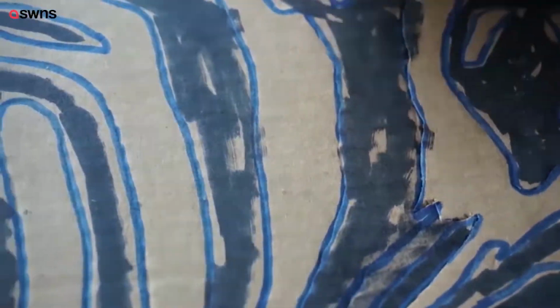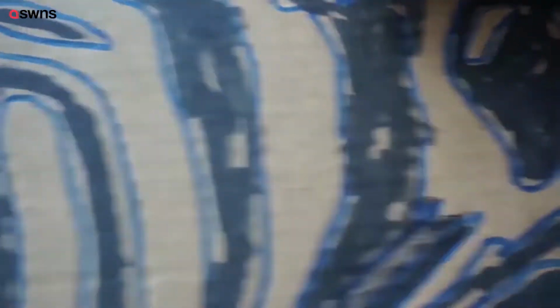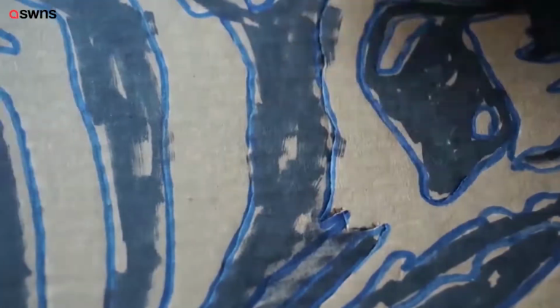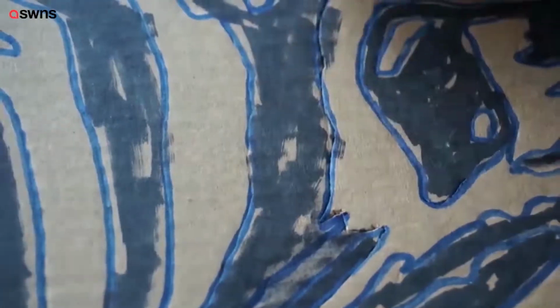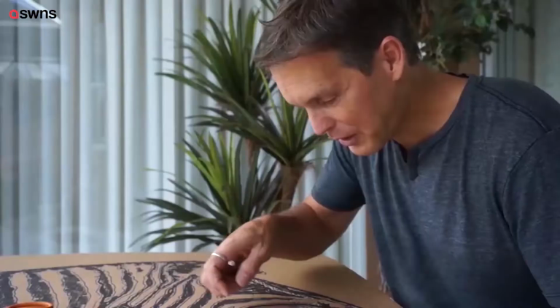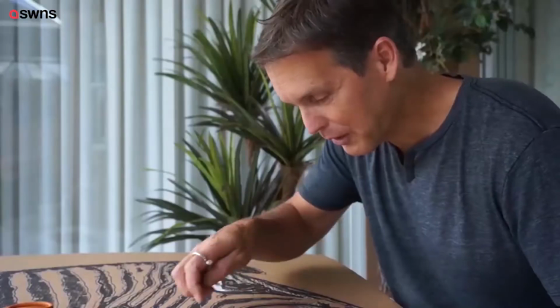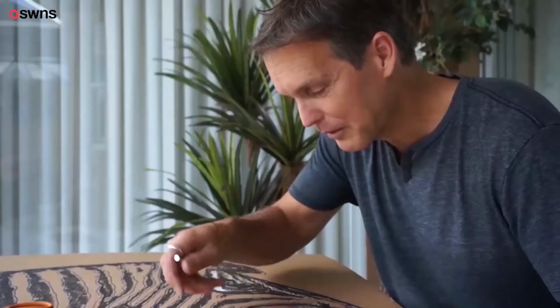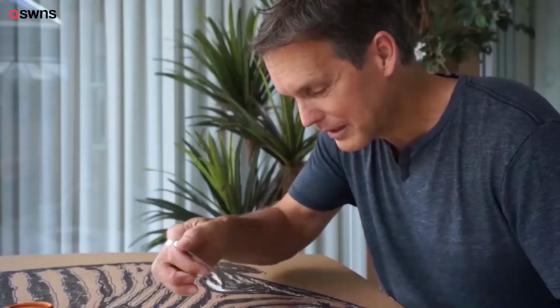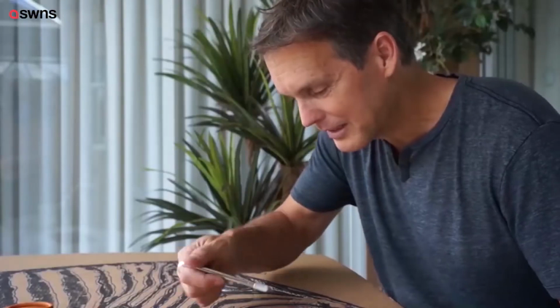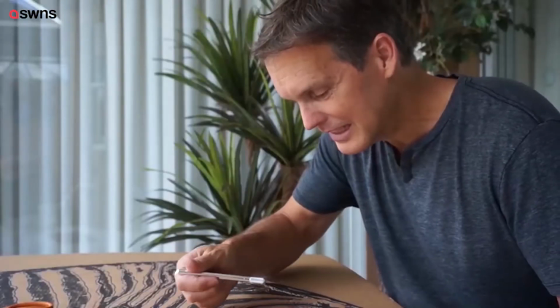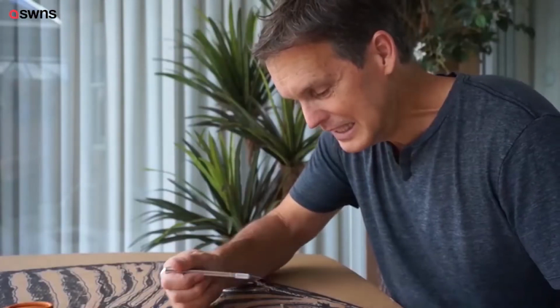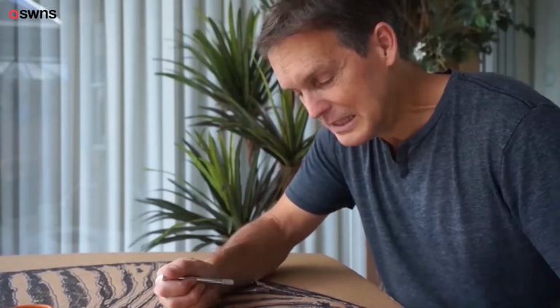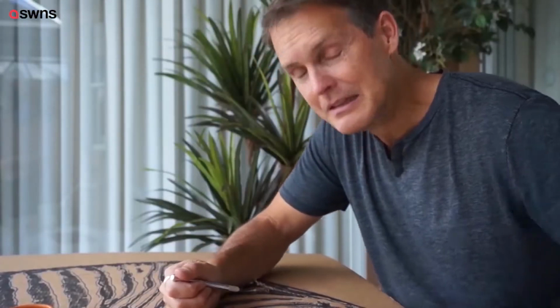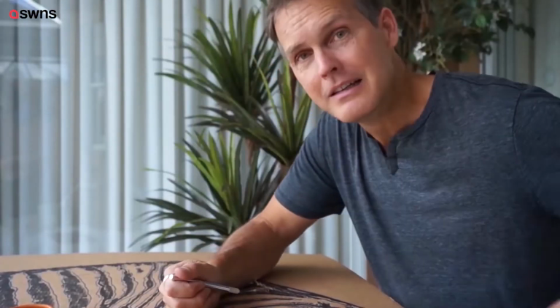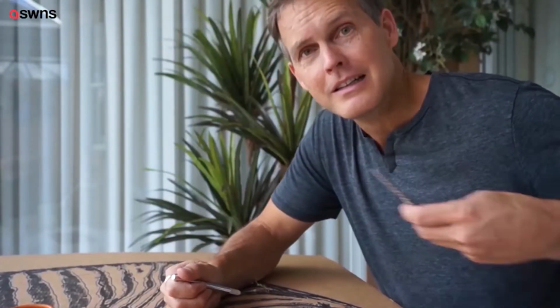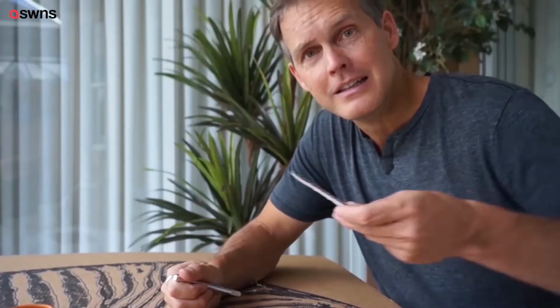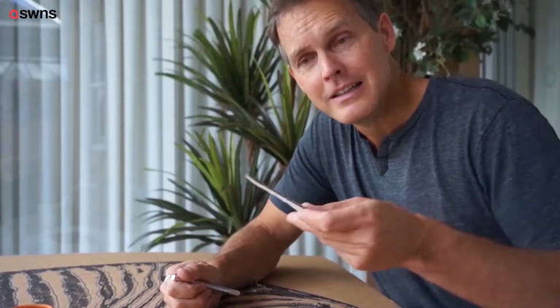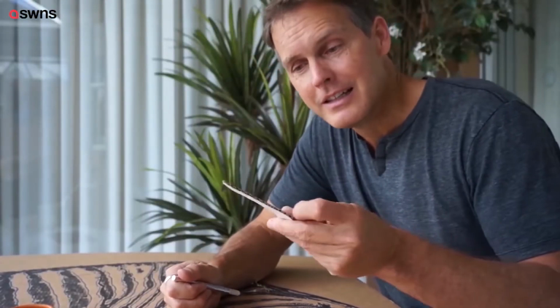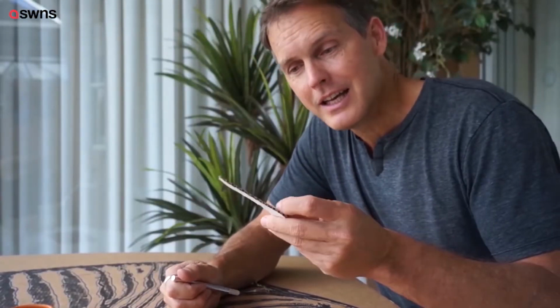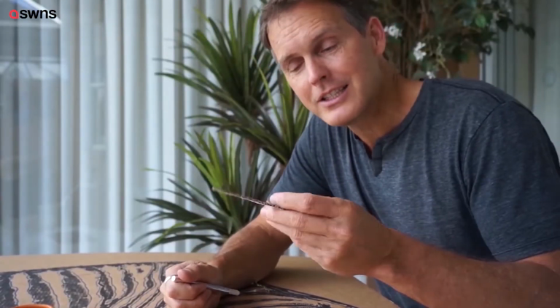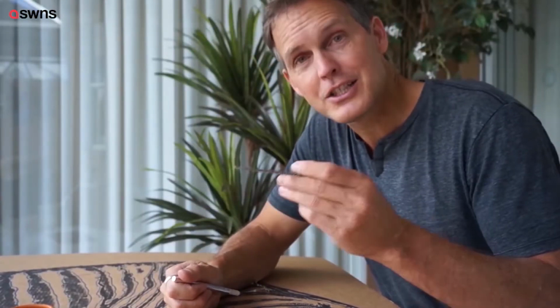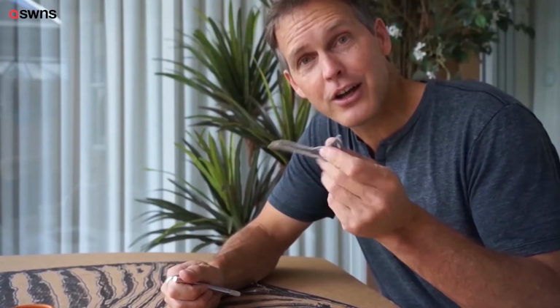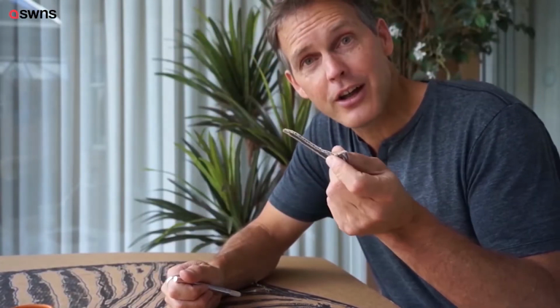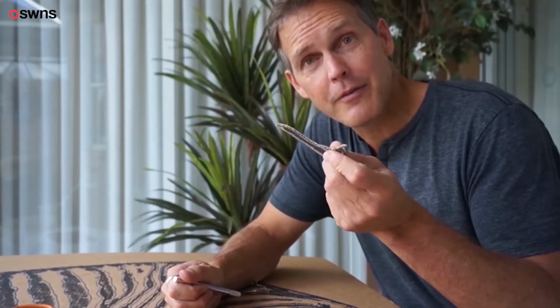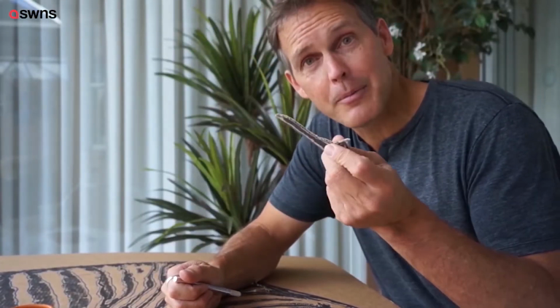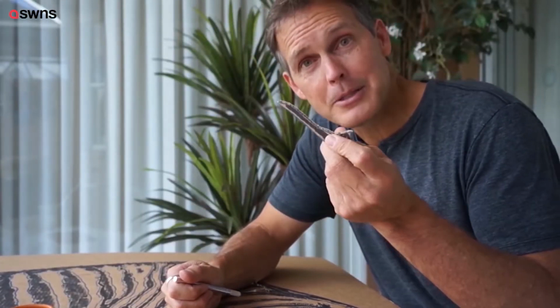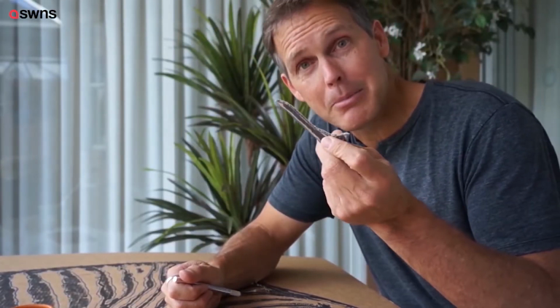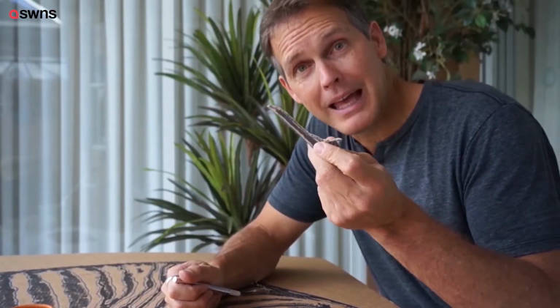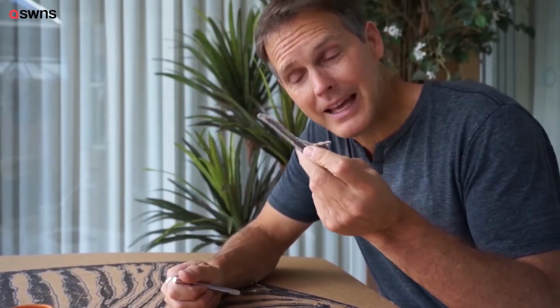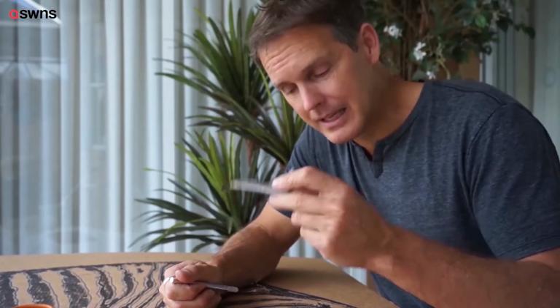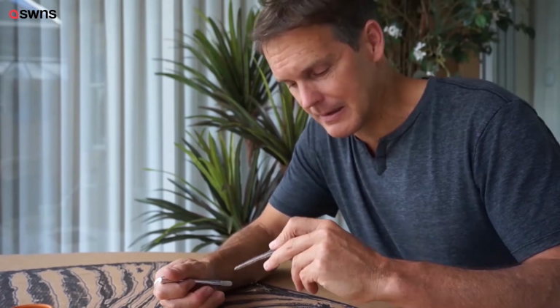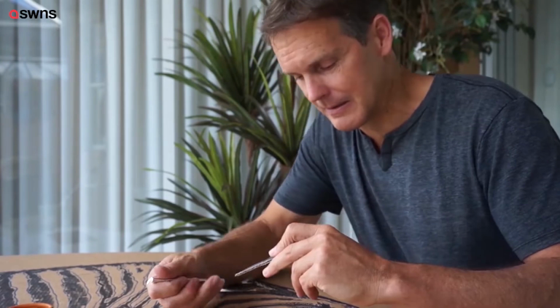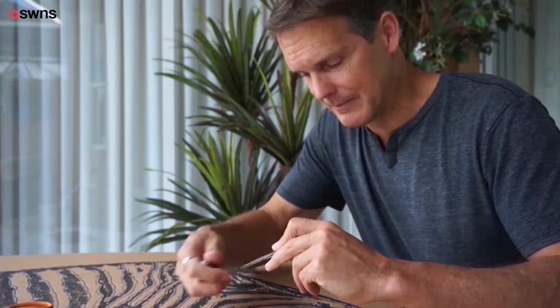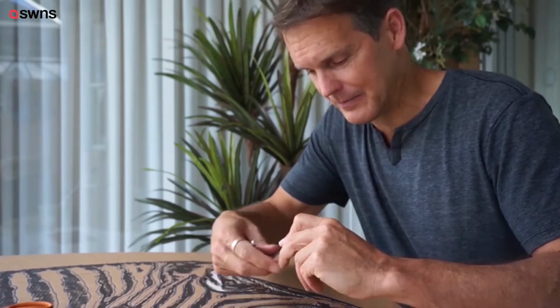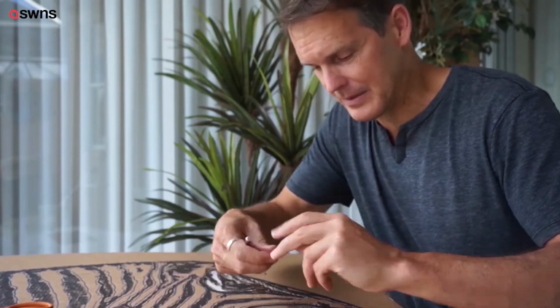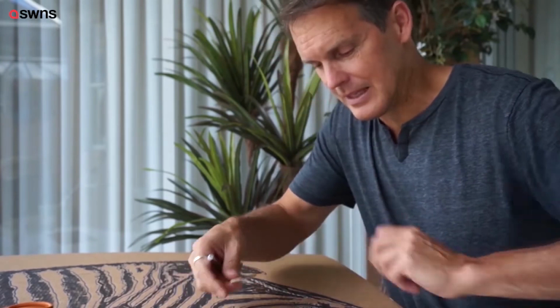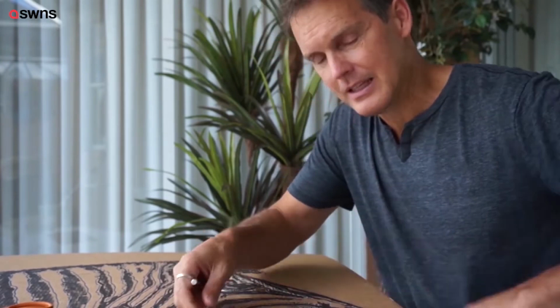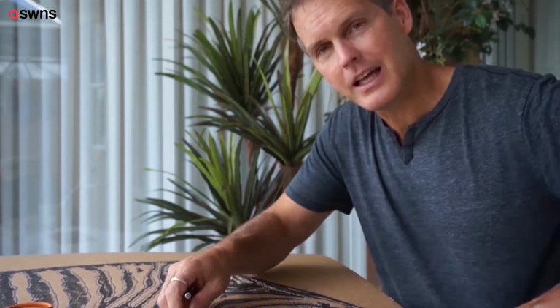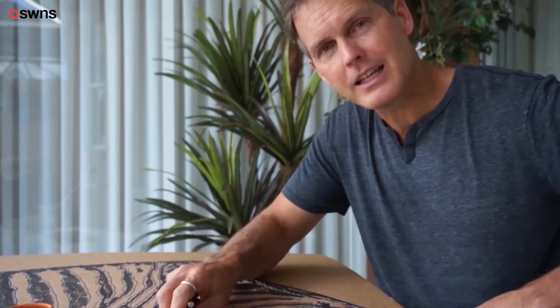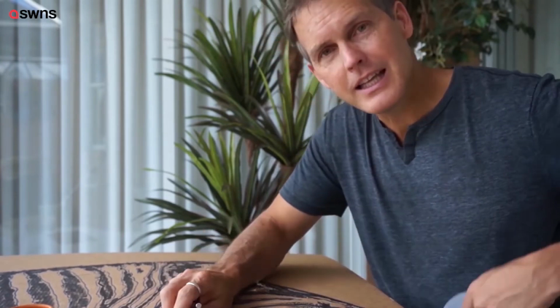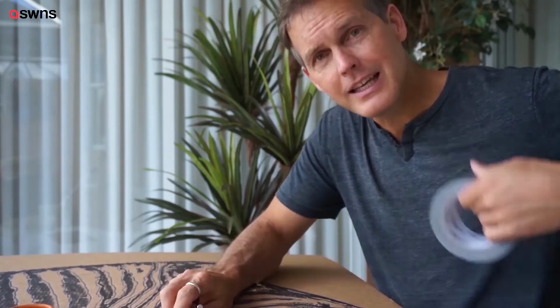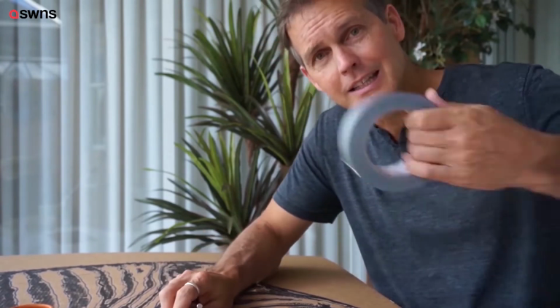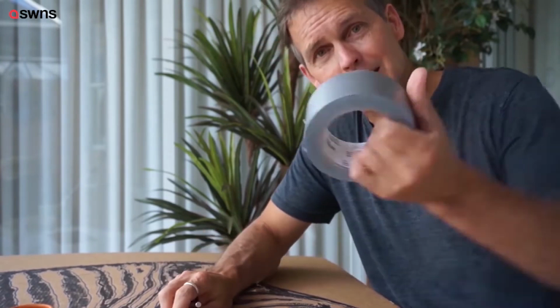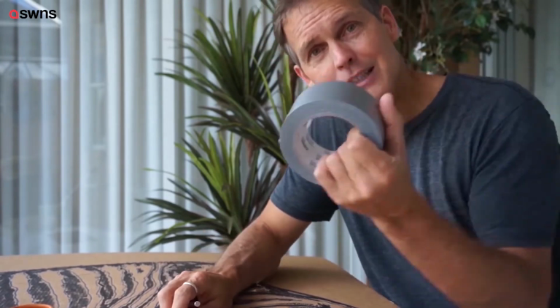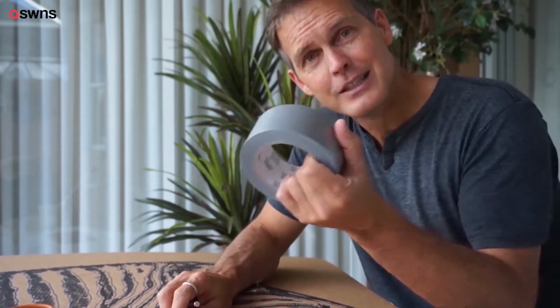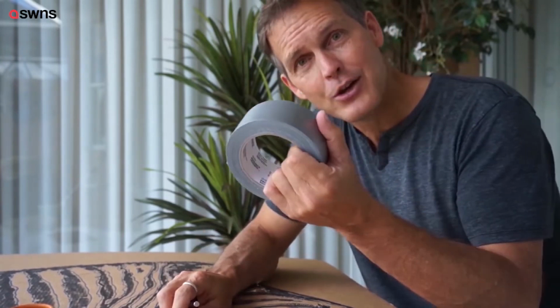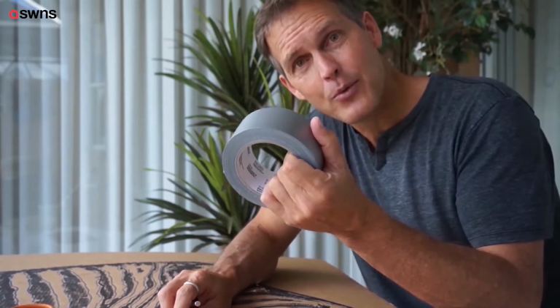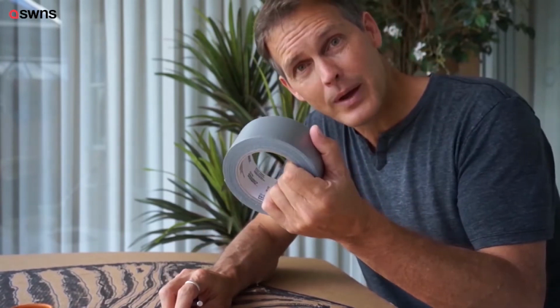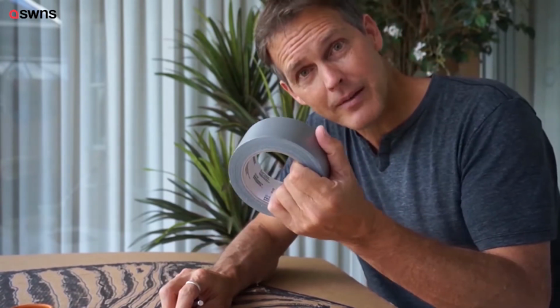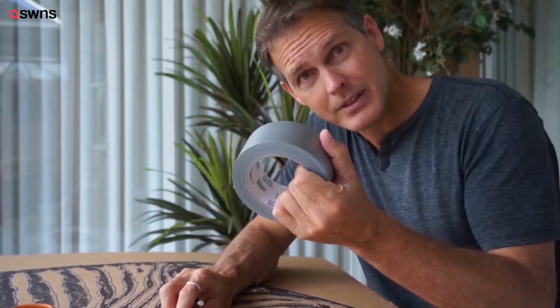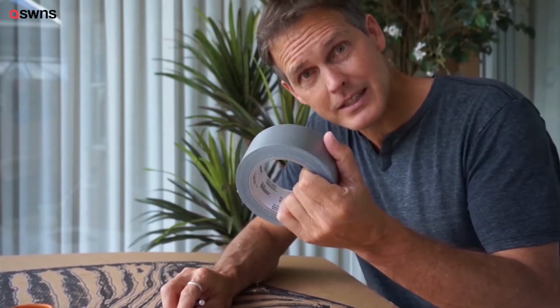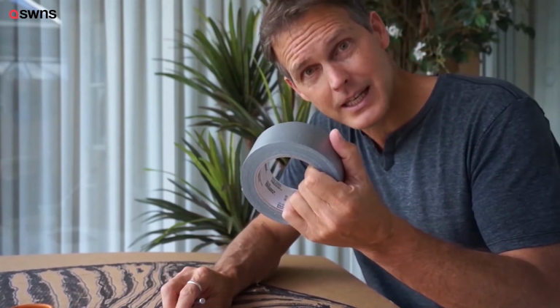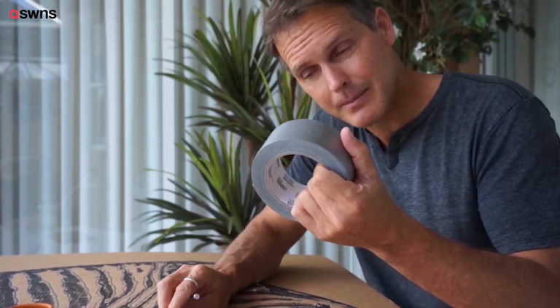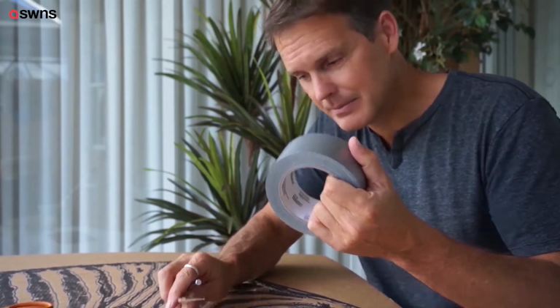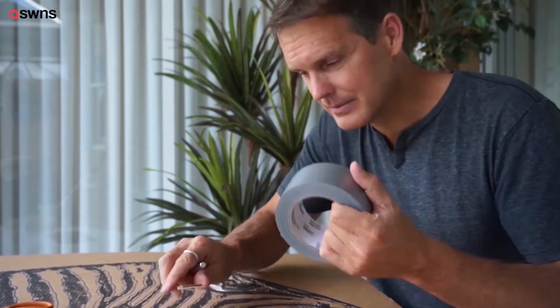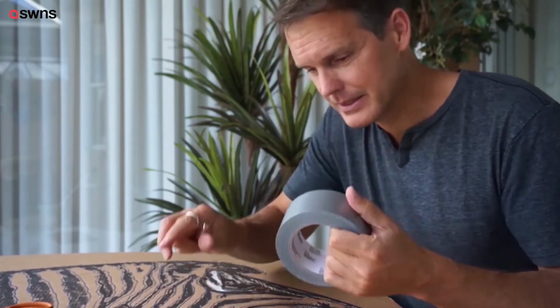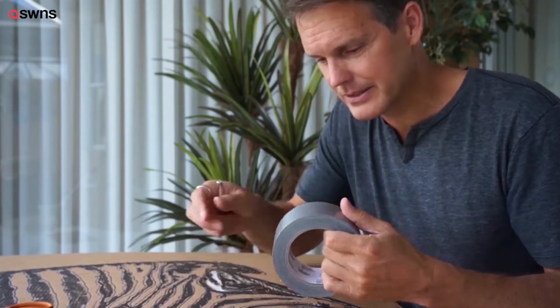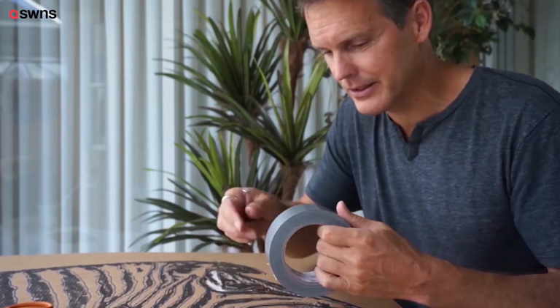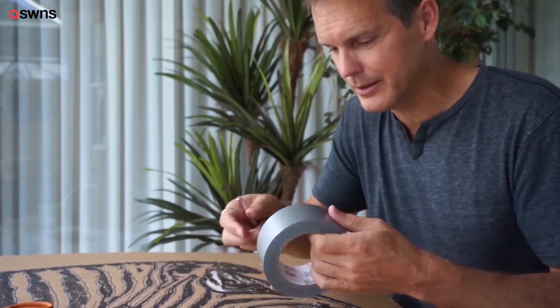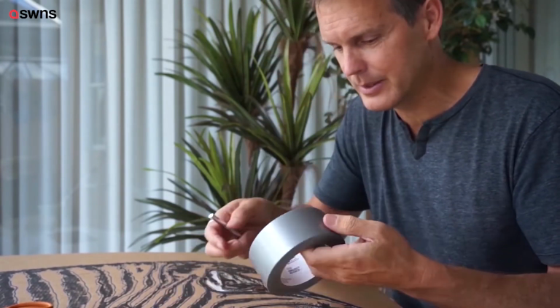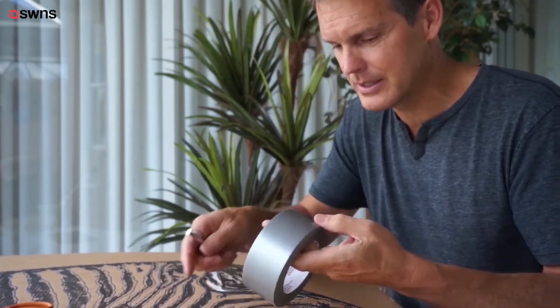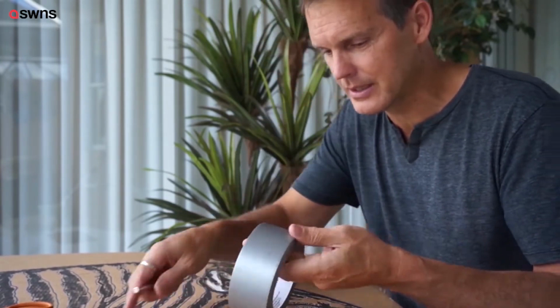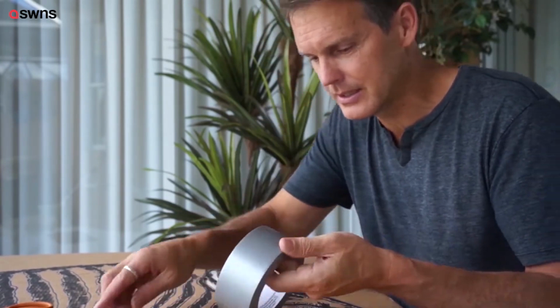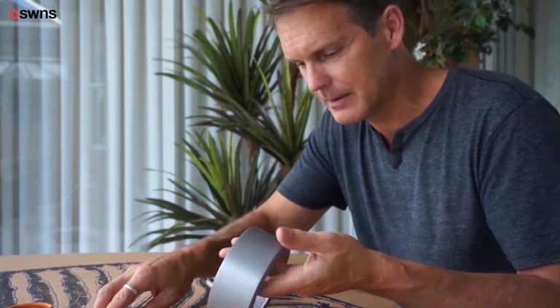Oh no! I just cut off a piece of black. Luckily, we have duct tape. It's always duct tape.